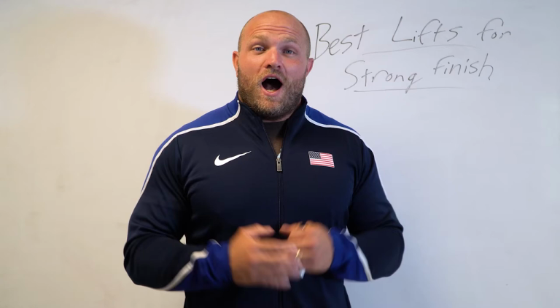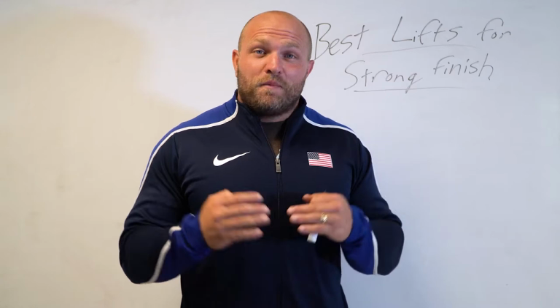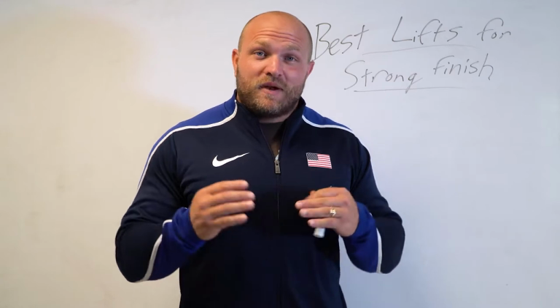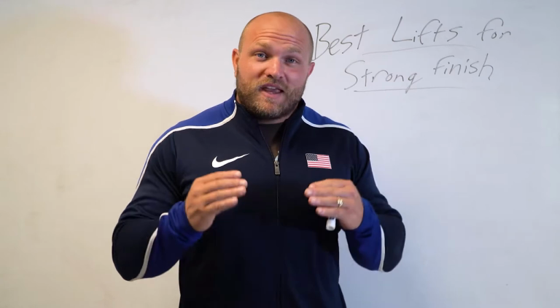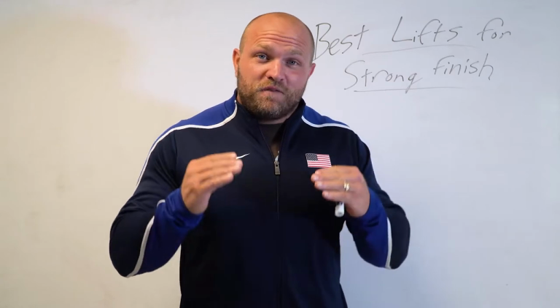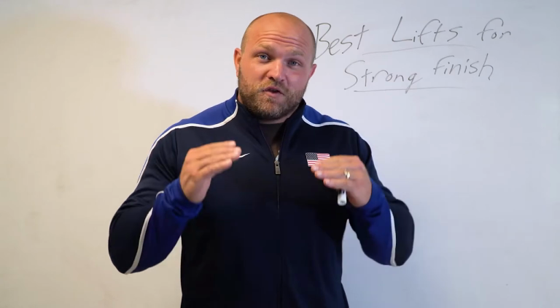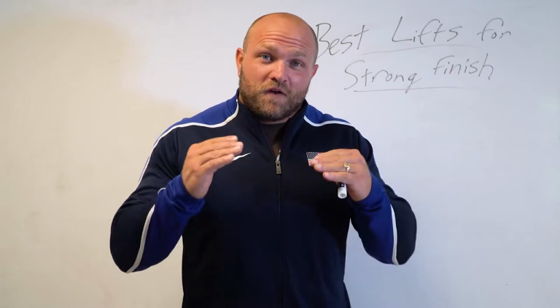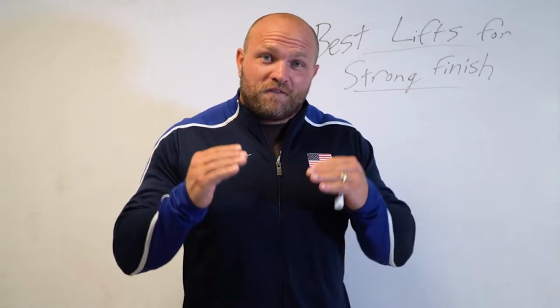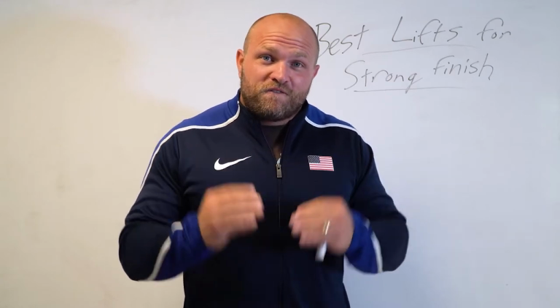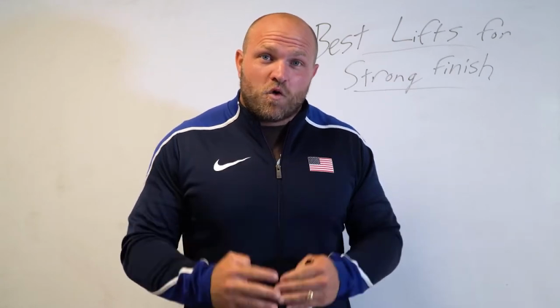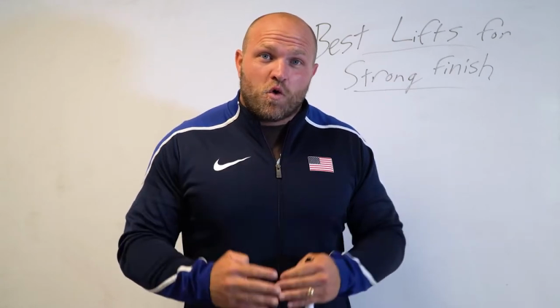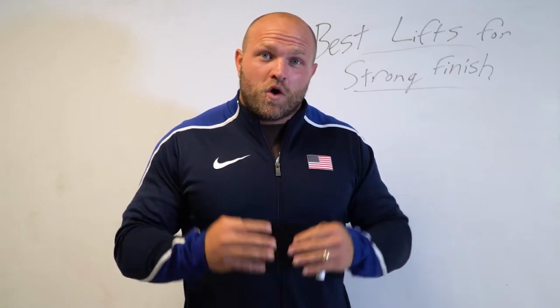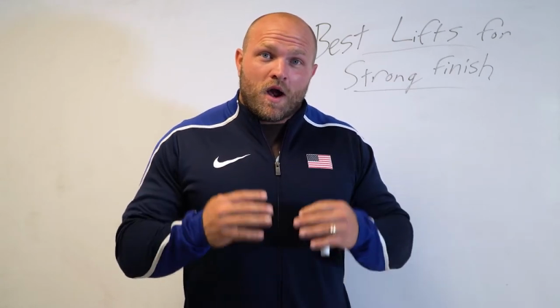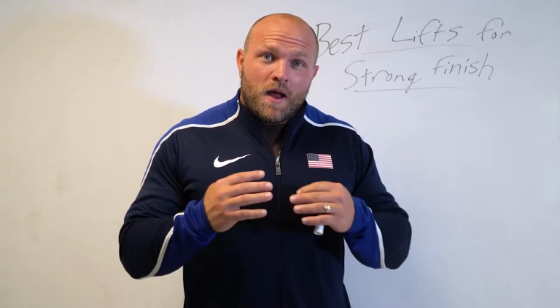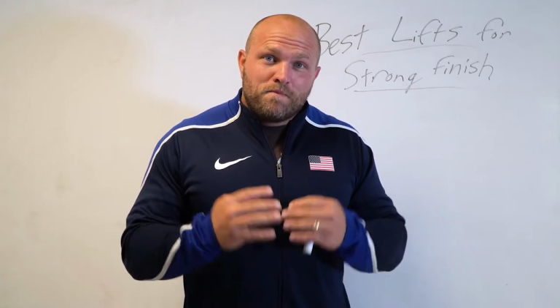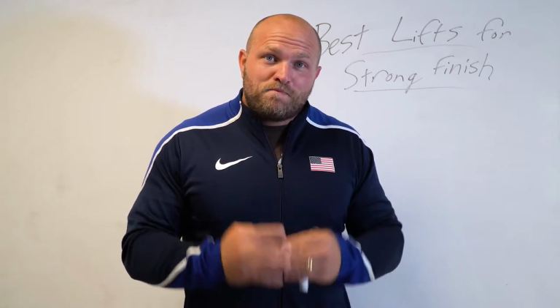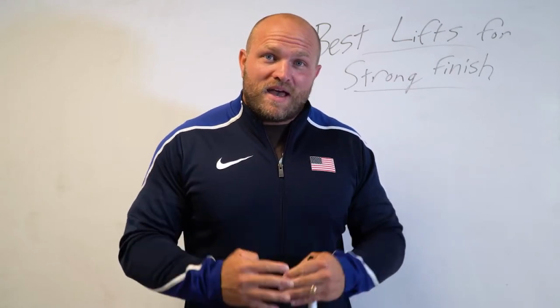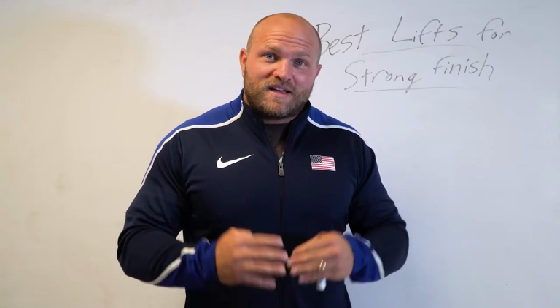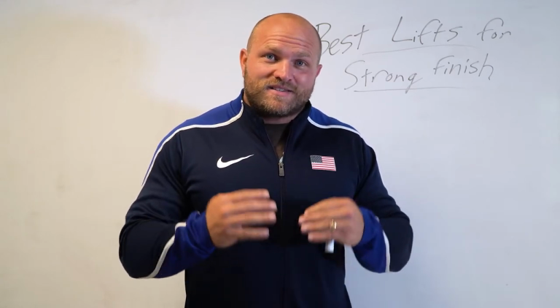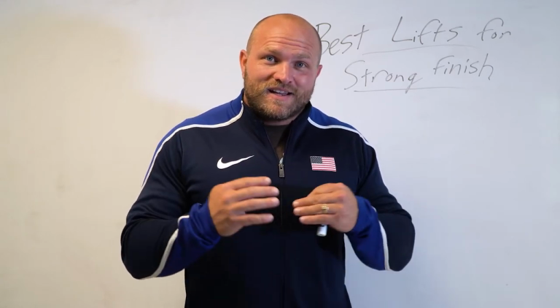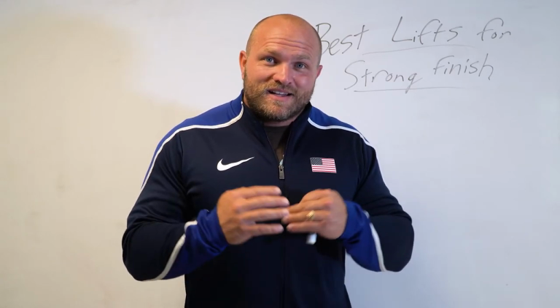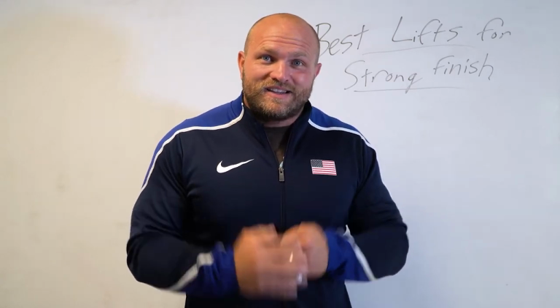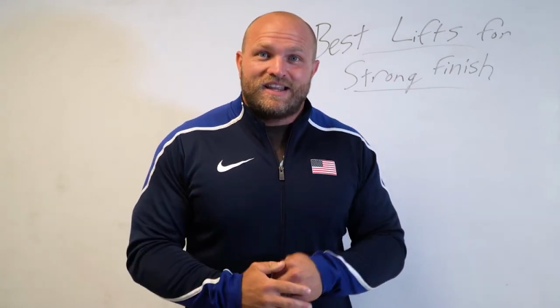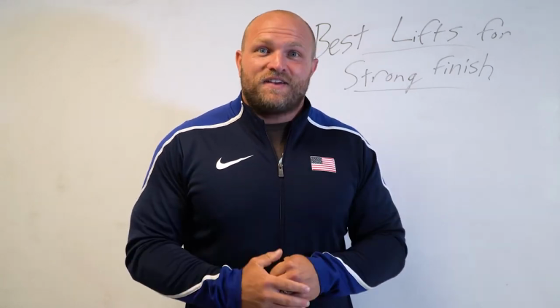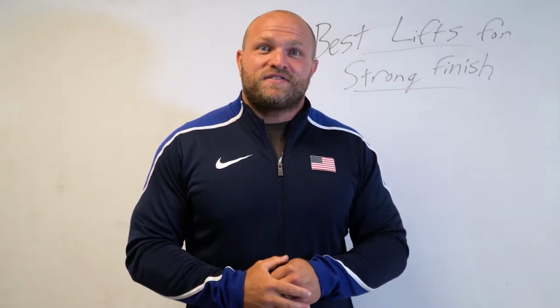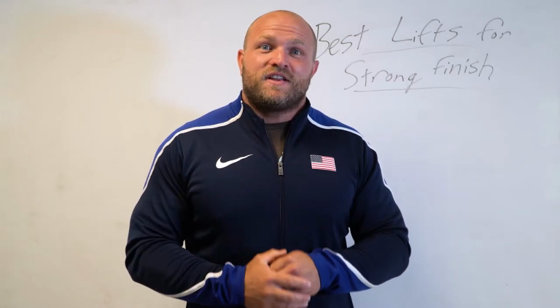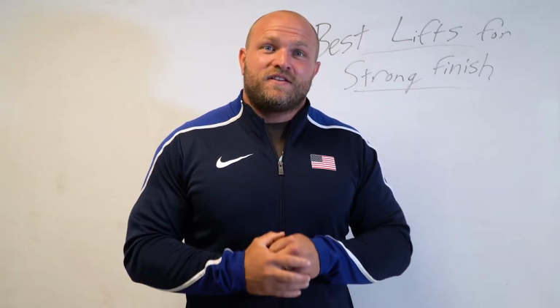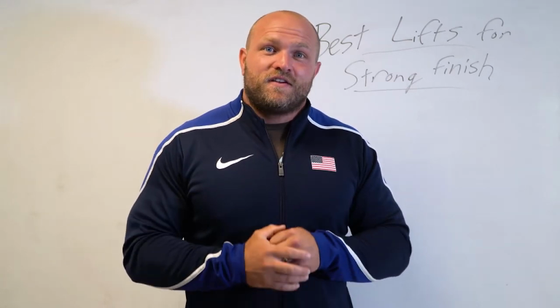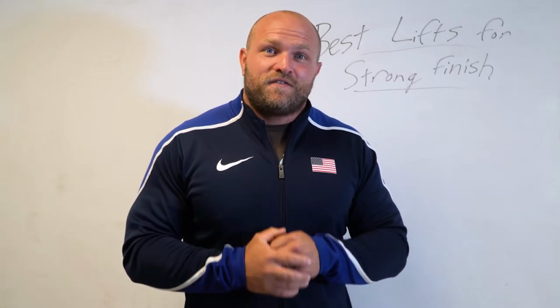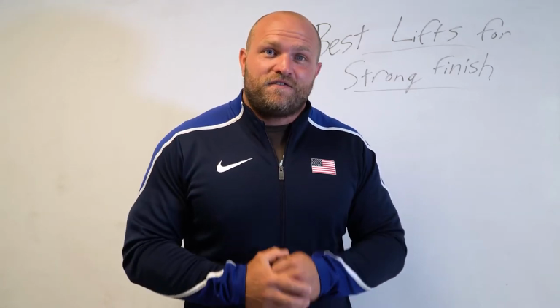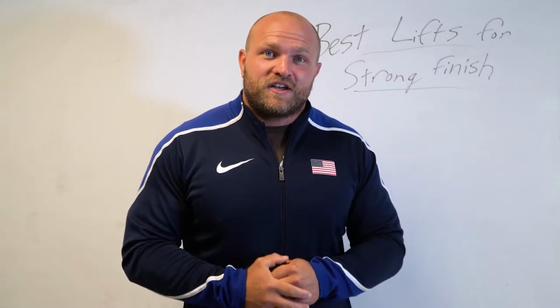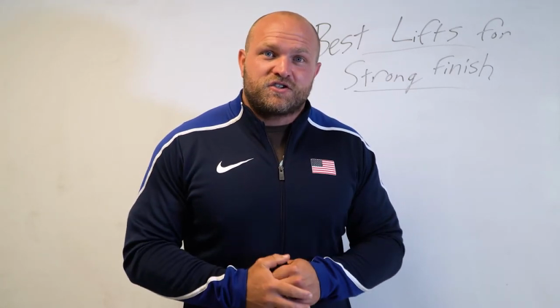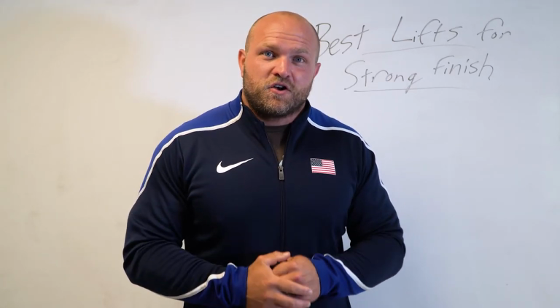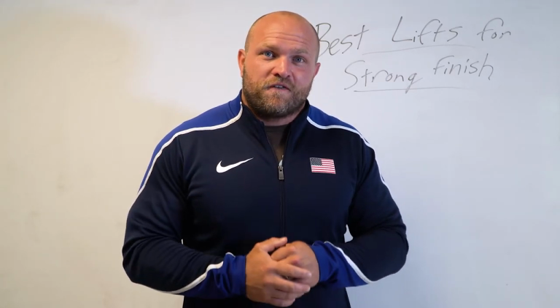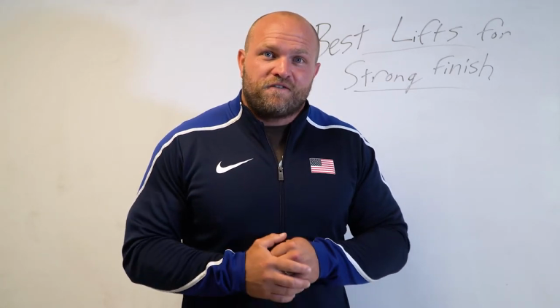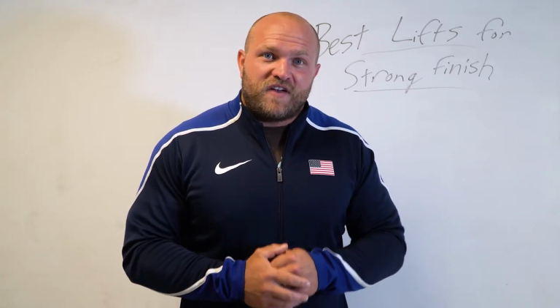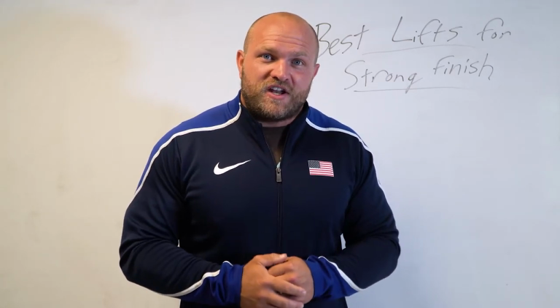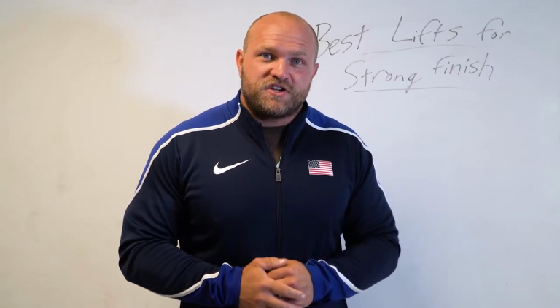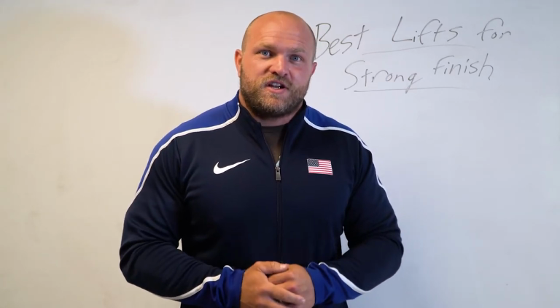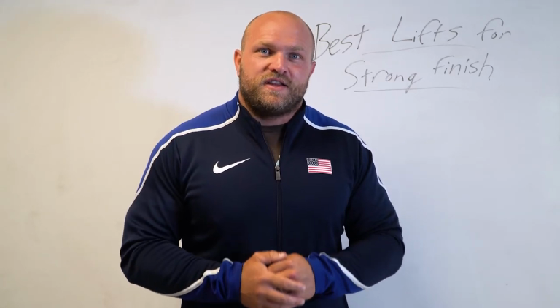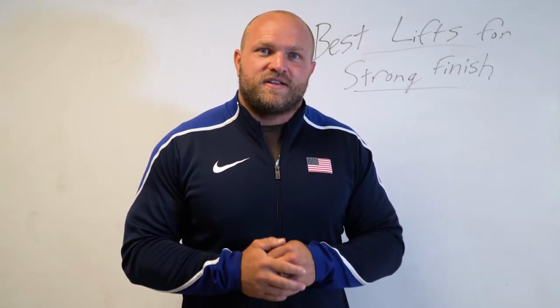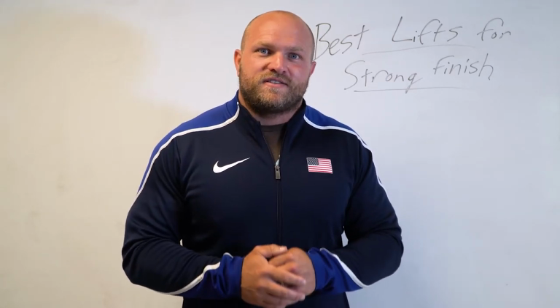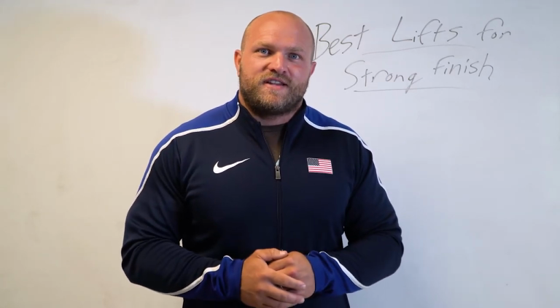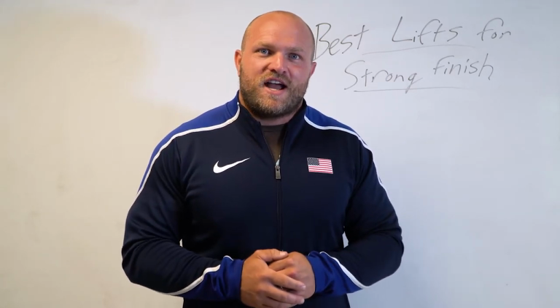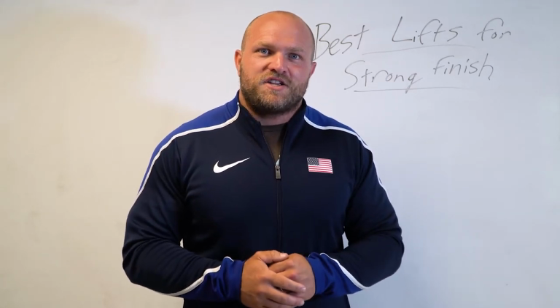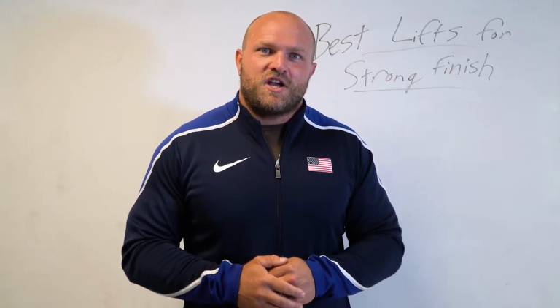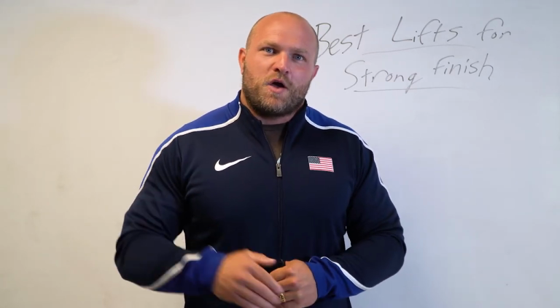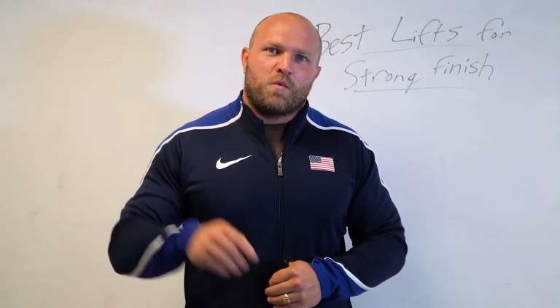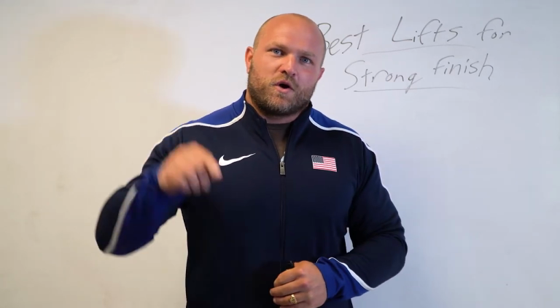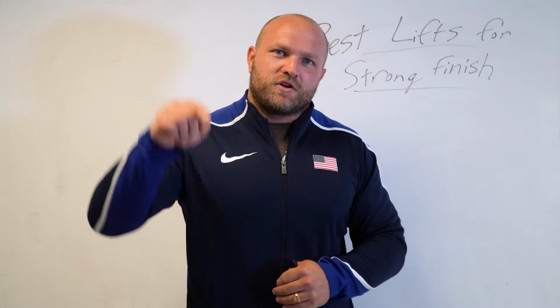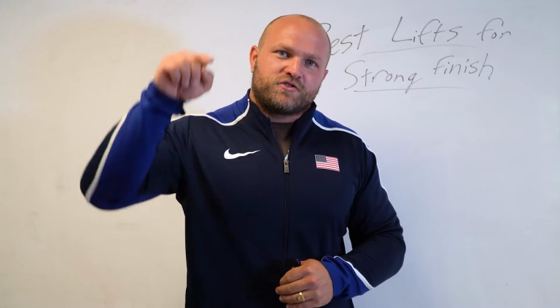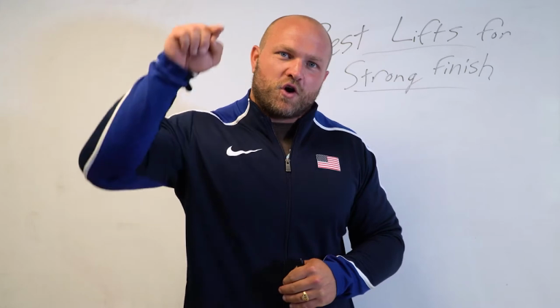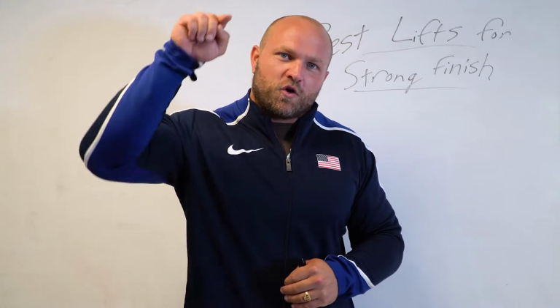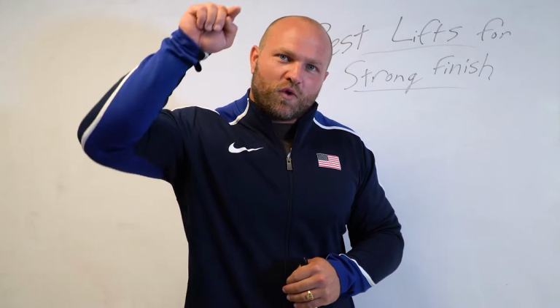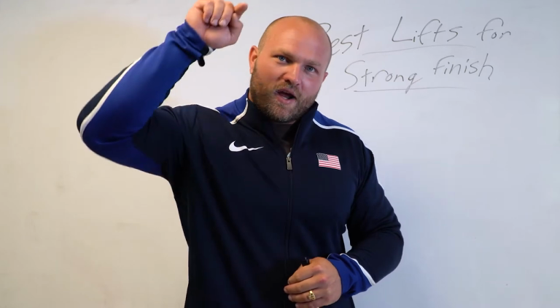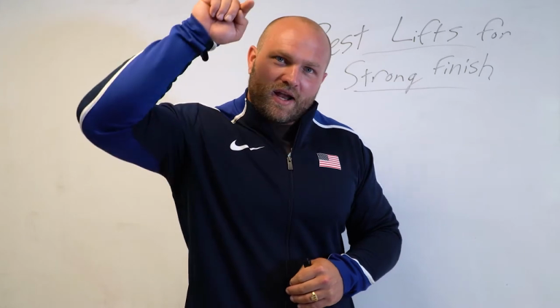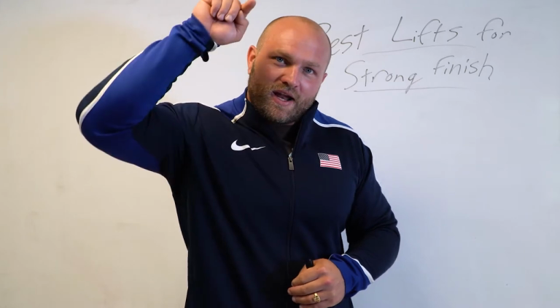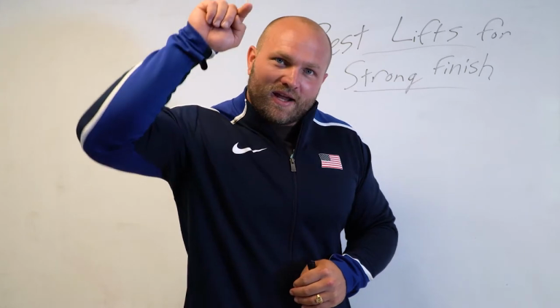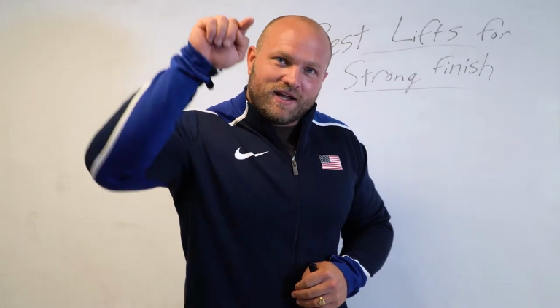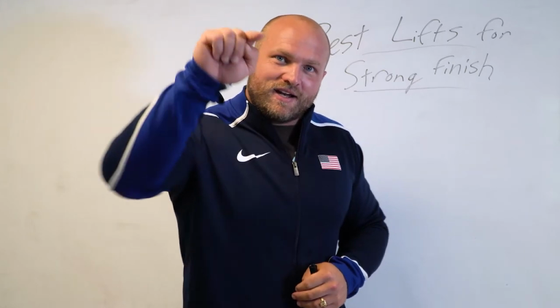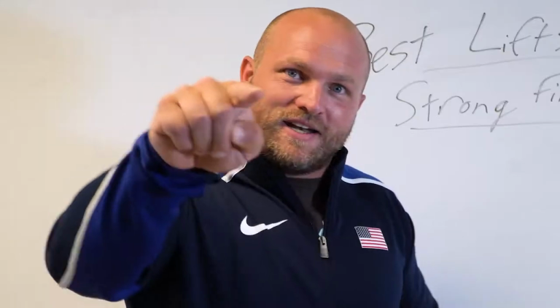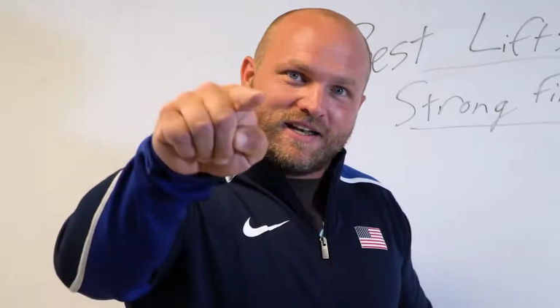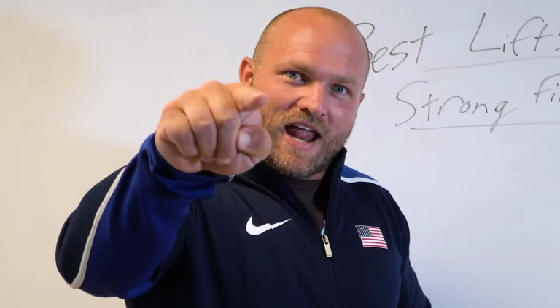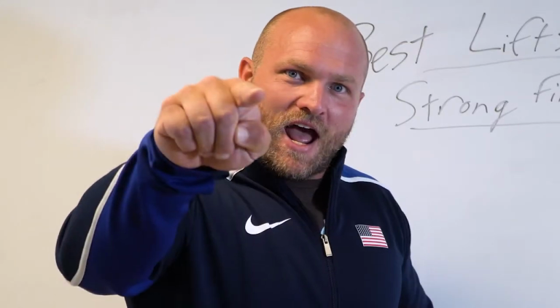I'm going to give you the four best lifts to fix your finish in the snatch, and we're going to start right now.